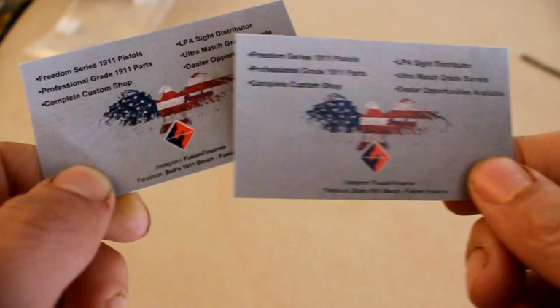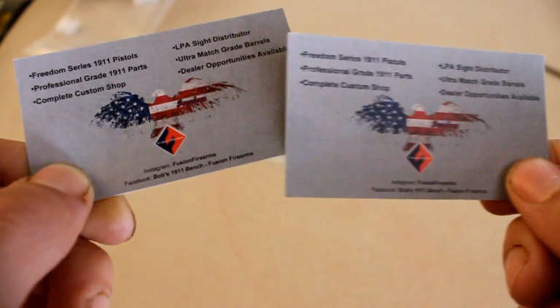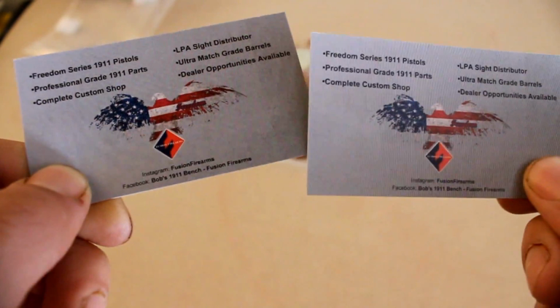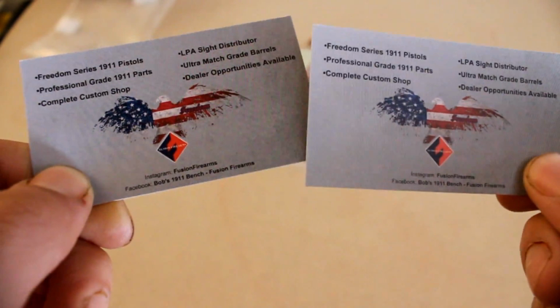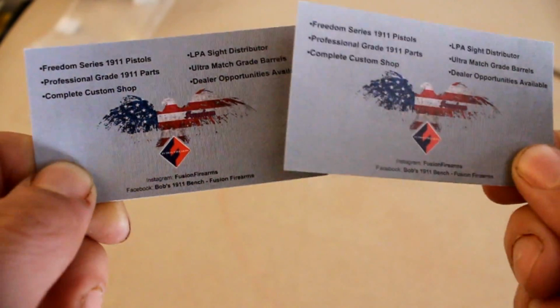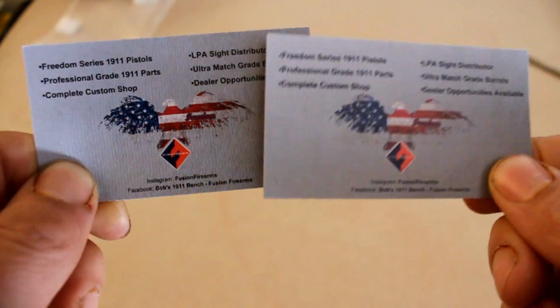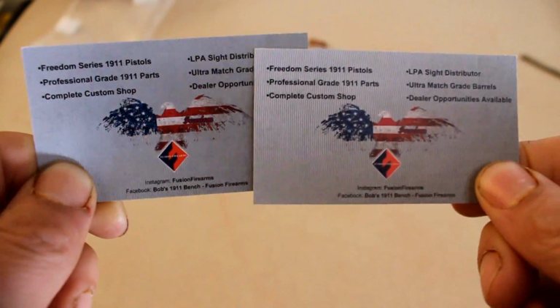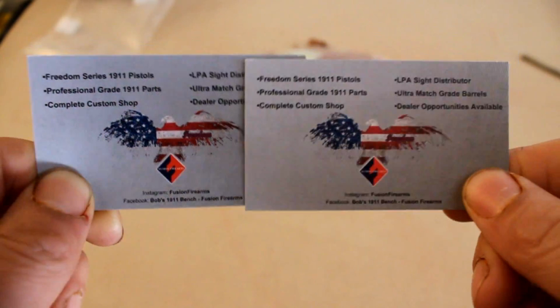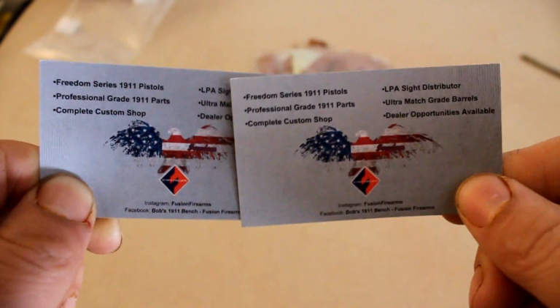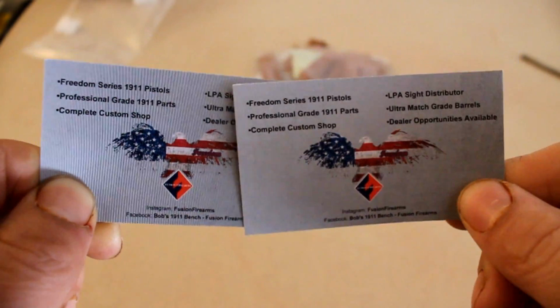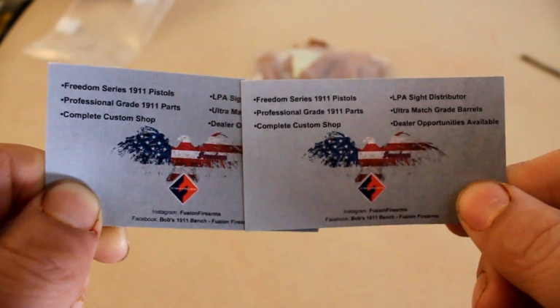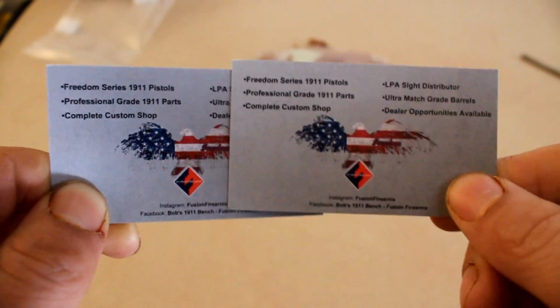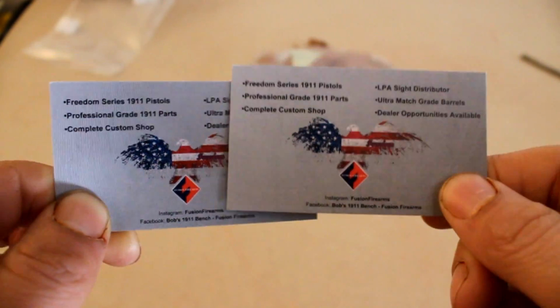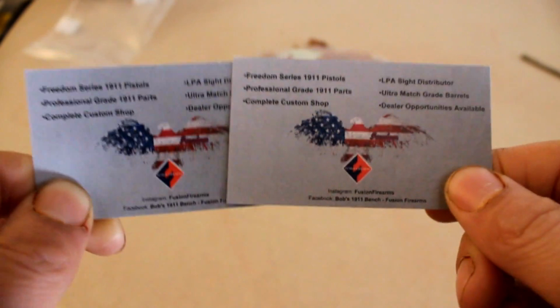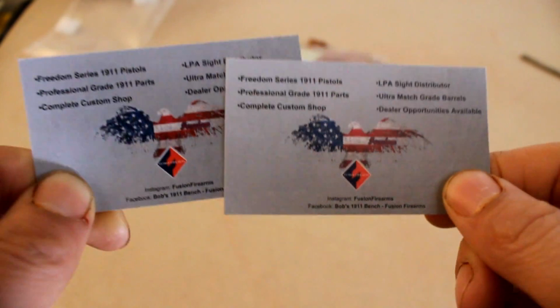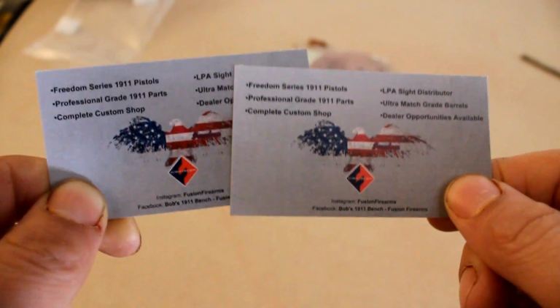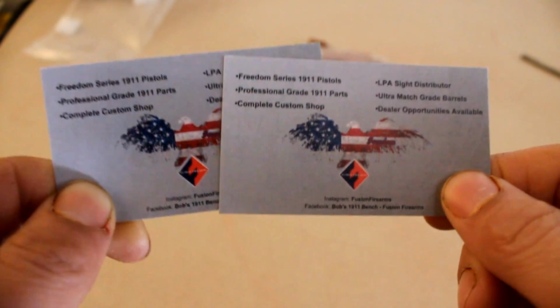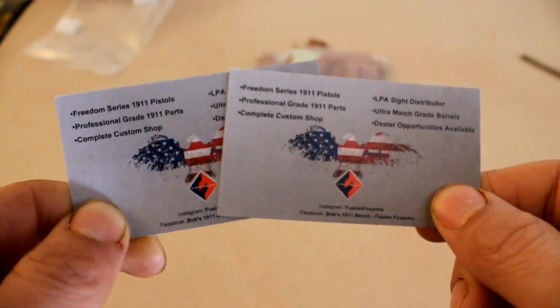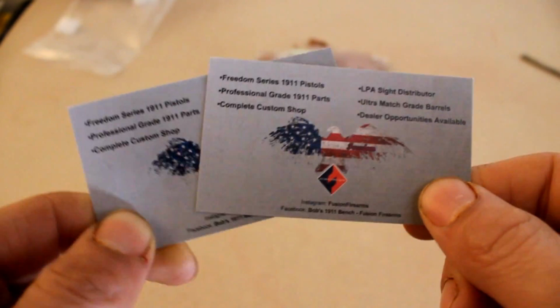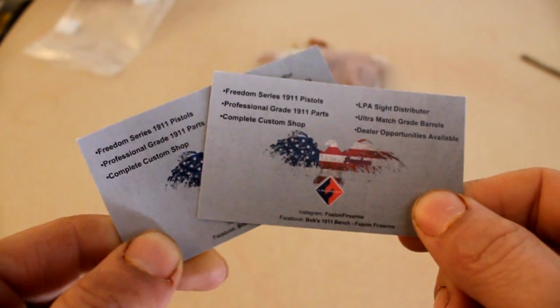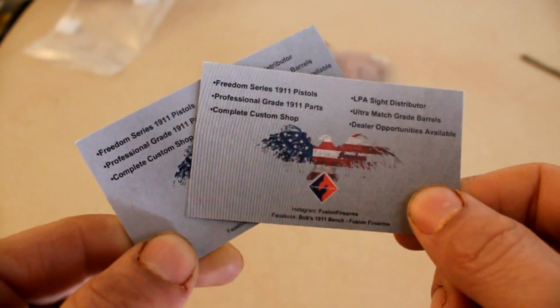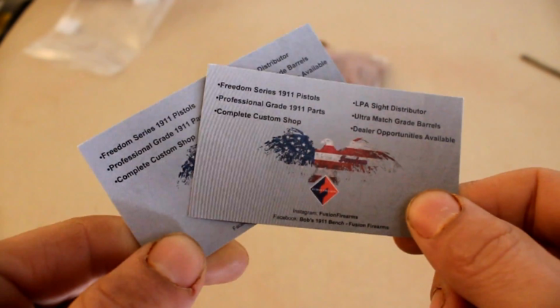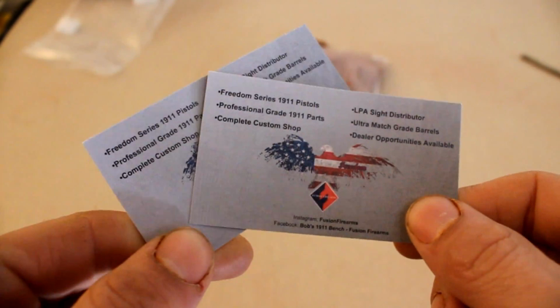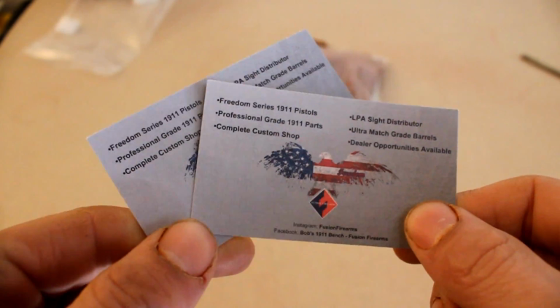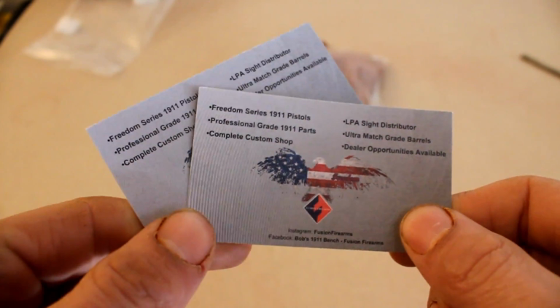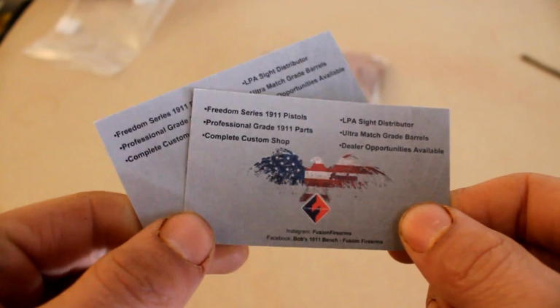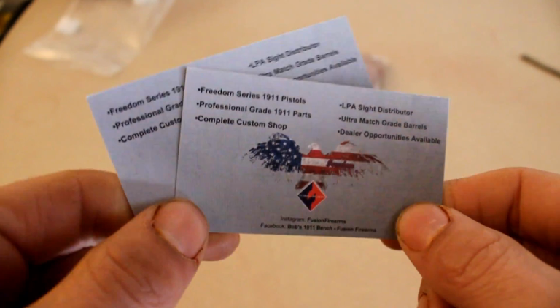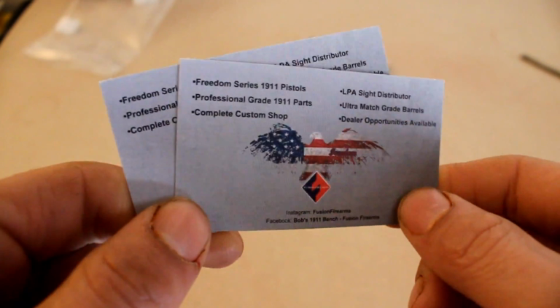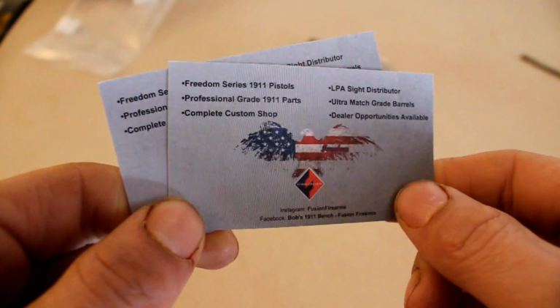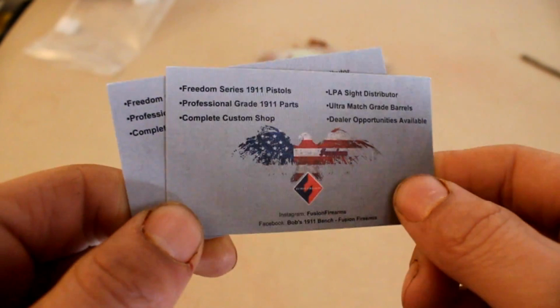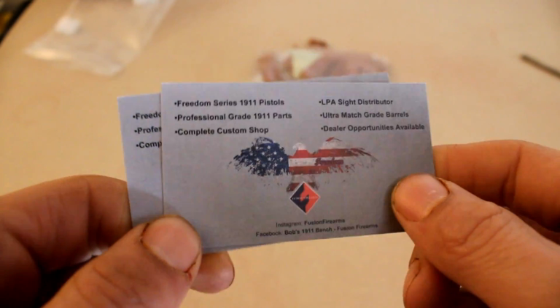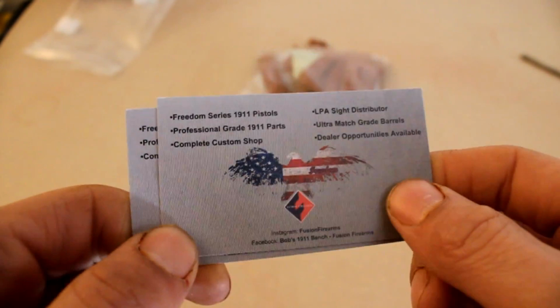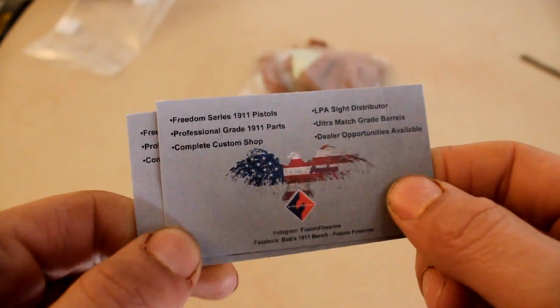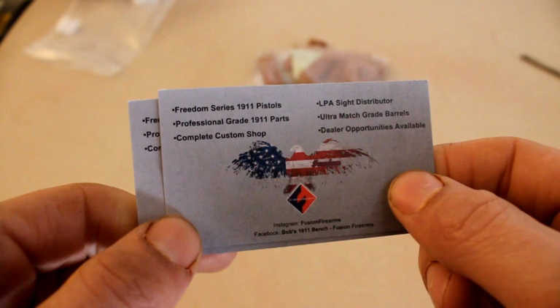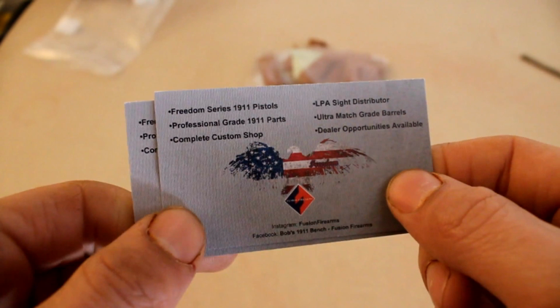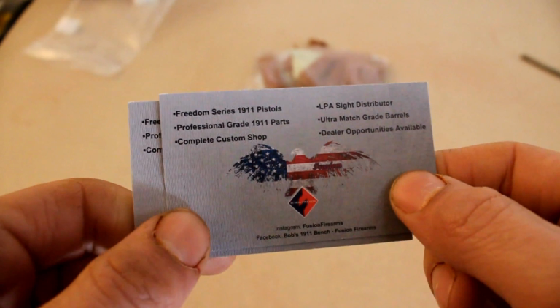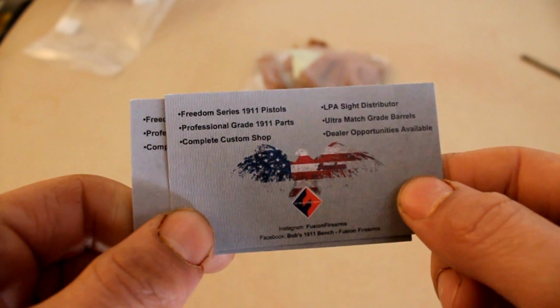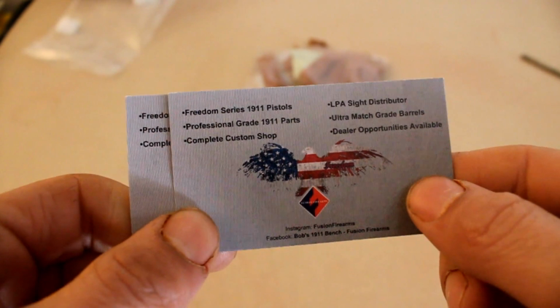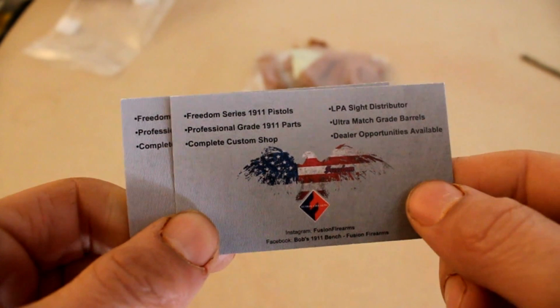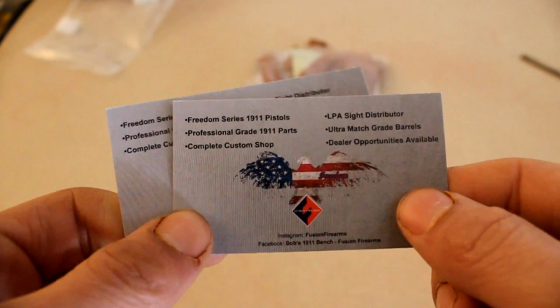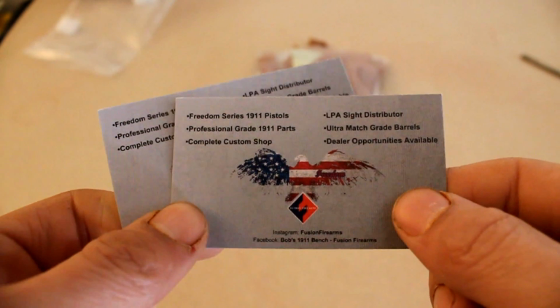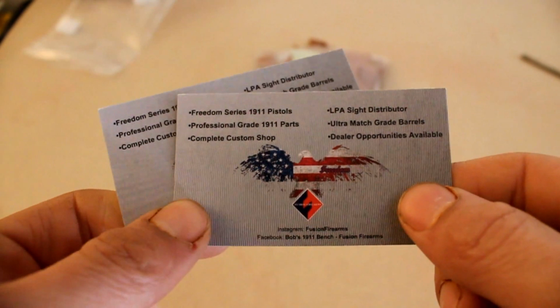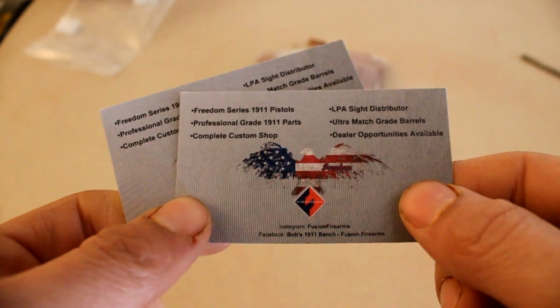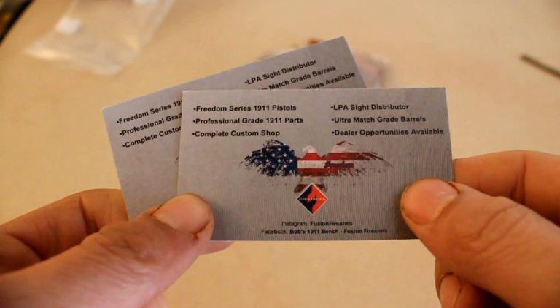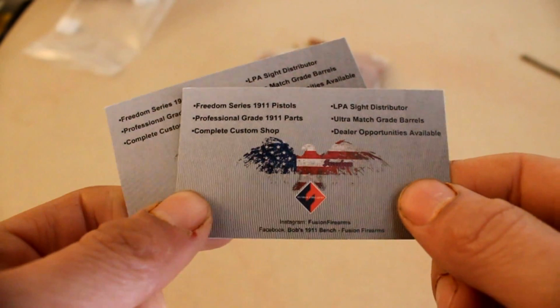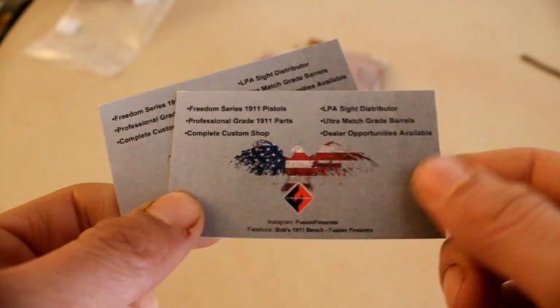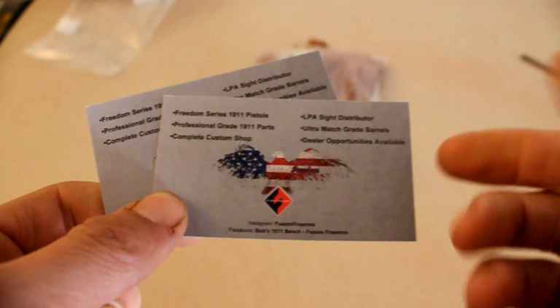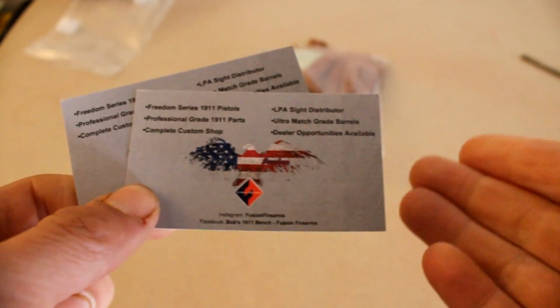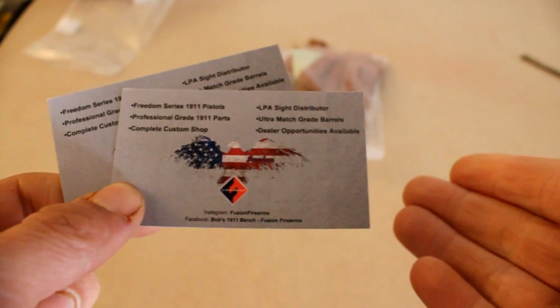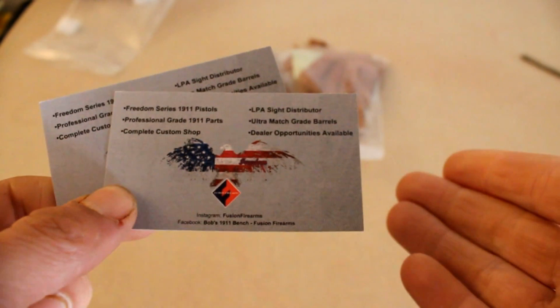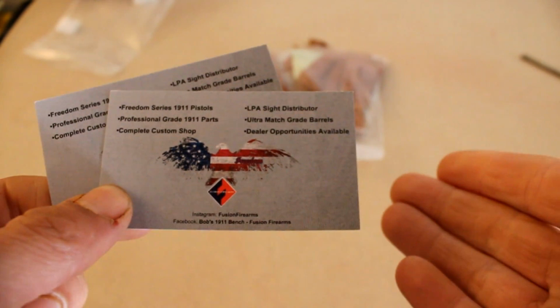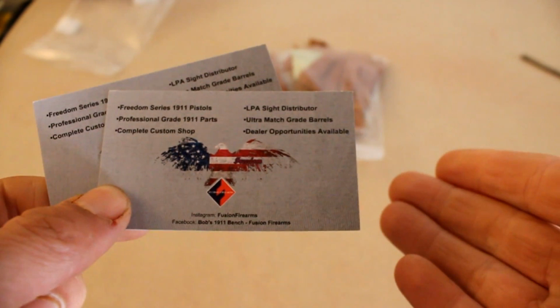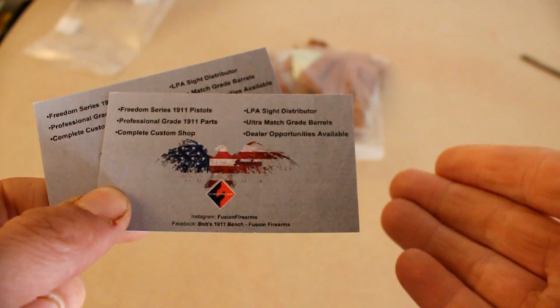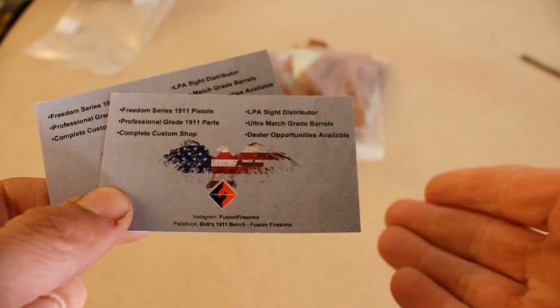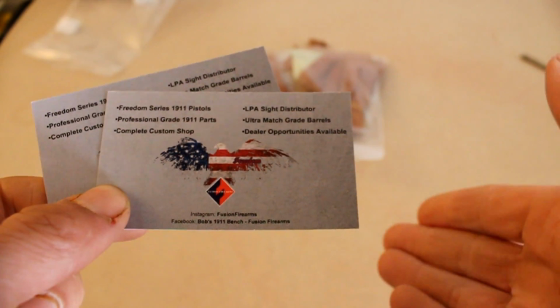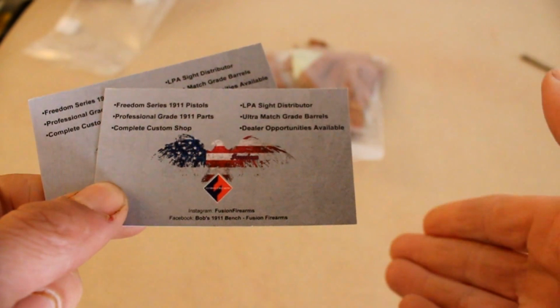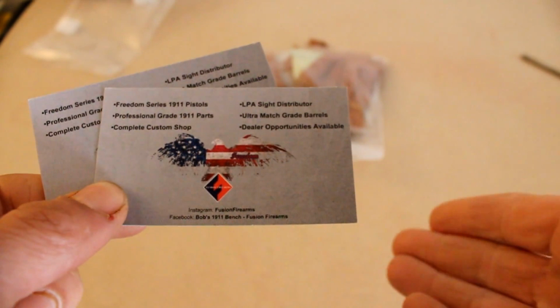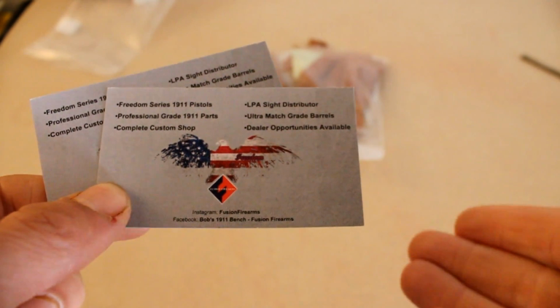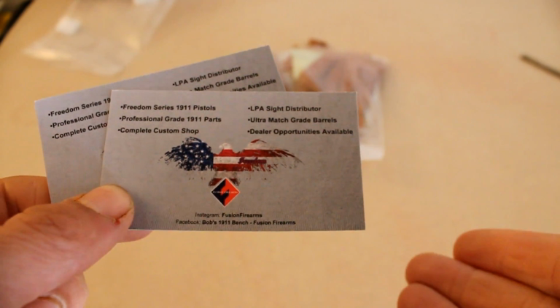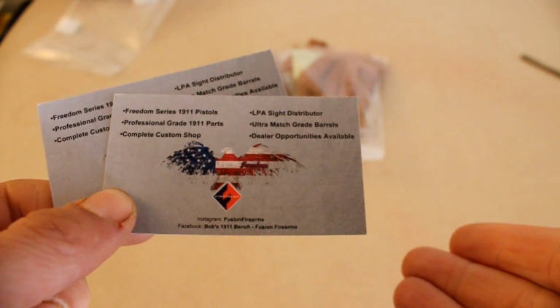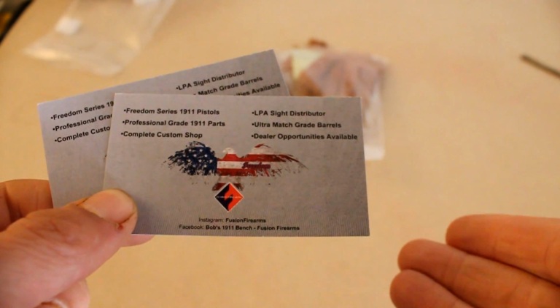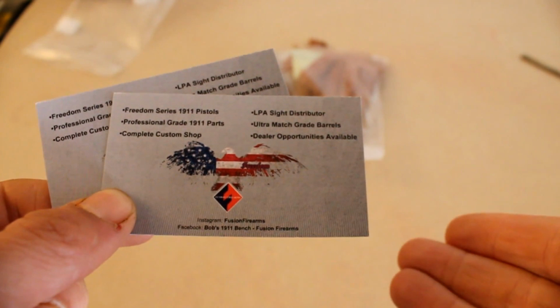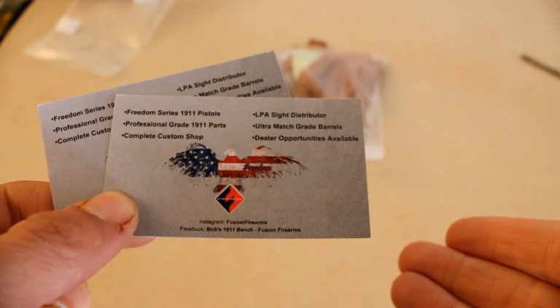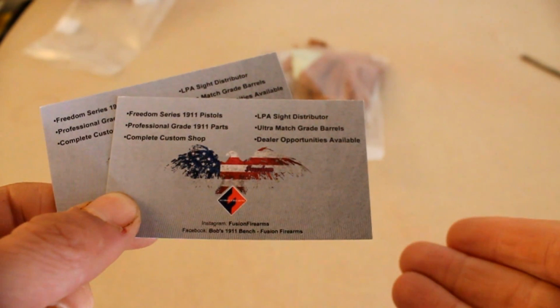But if you guys are looking for him on Instagram, his name is Fusion Firearms. So that's cool. He's really, really into craftsmanship — I can definitely tell by the rest of his Instagram page. I'll link him down below if you guys want to check out his stuff.